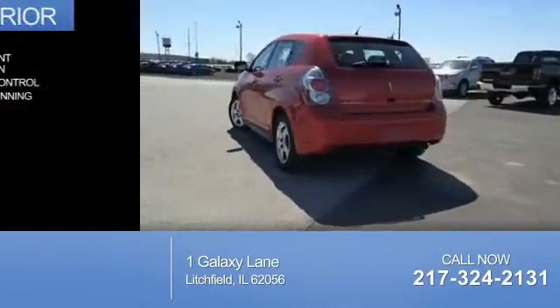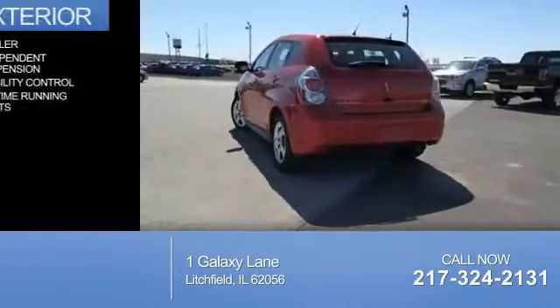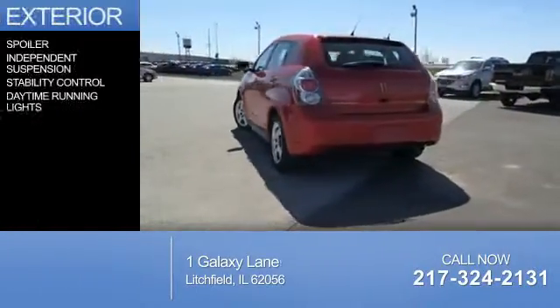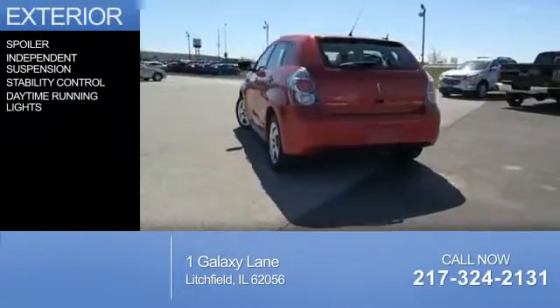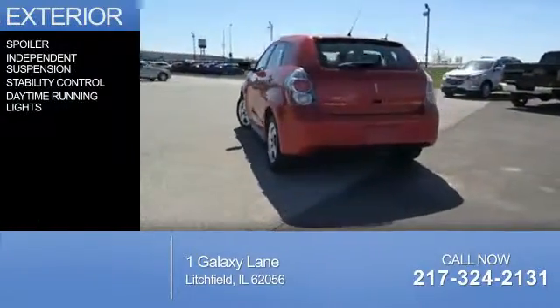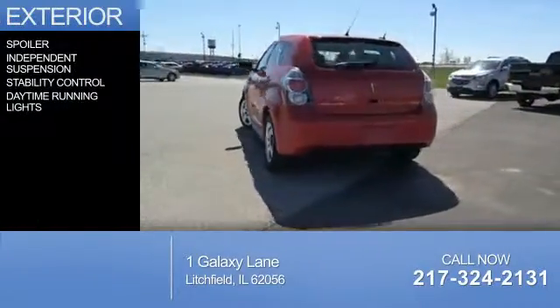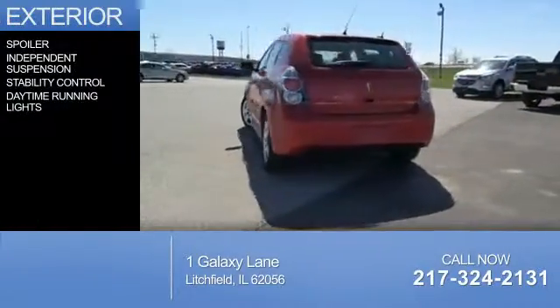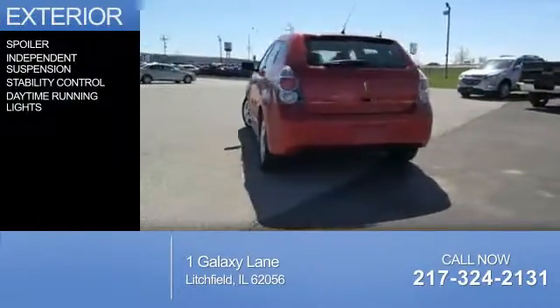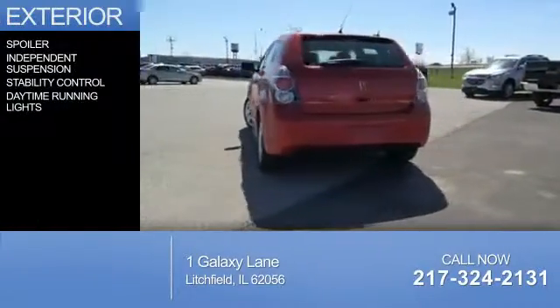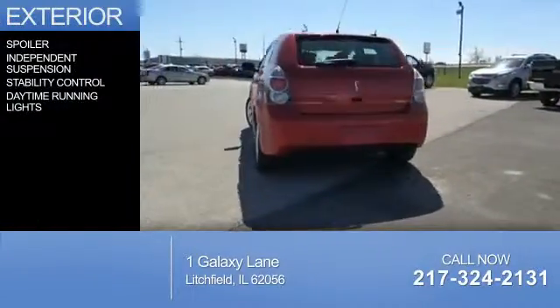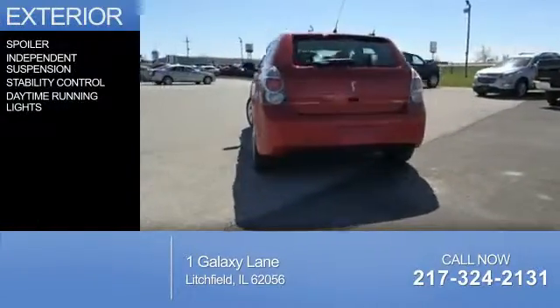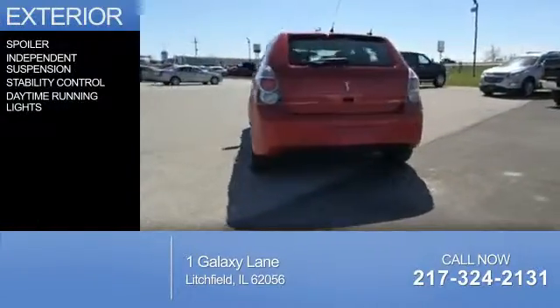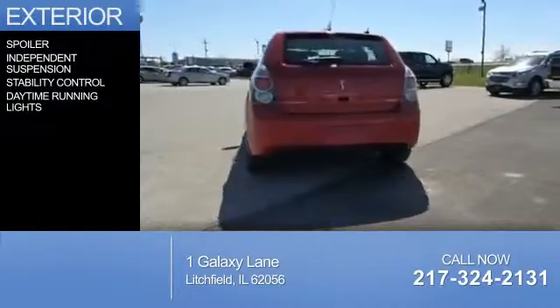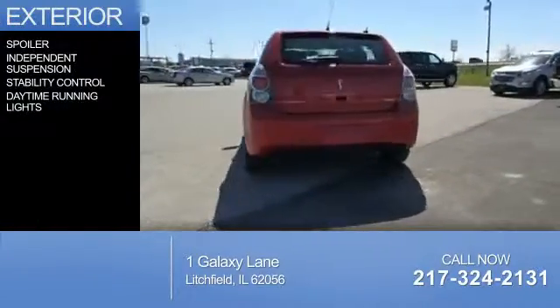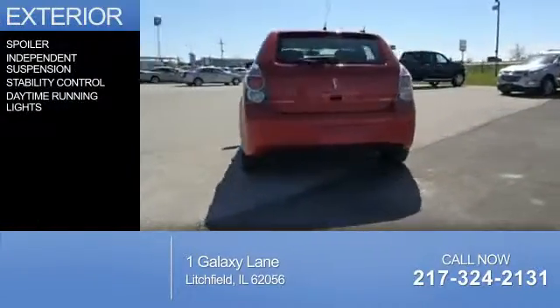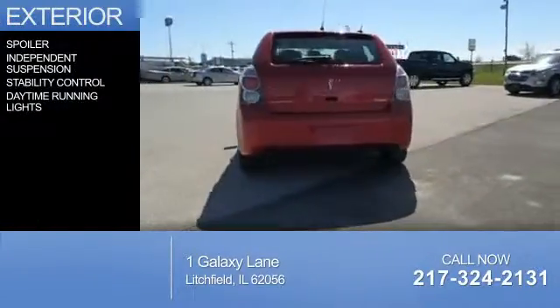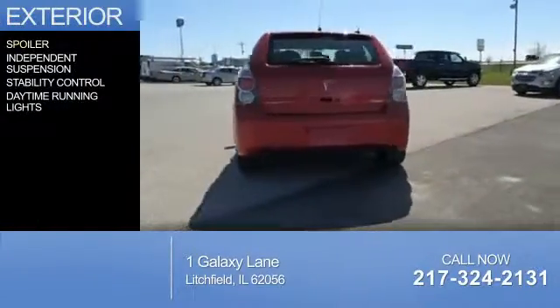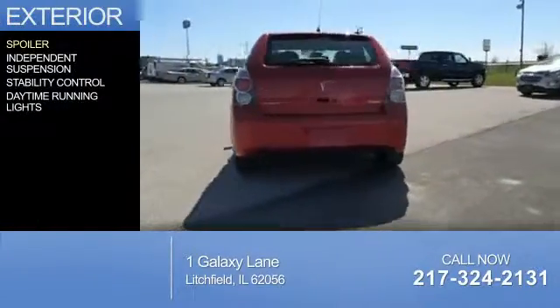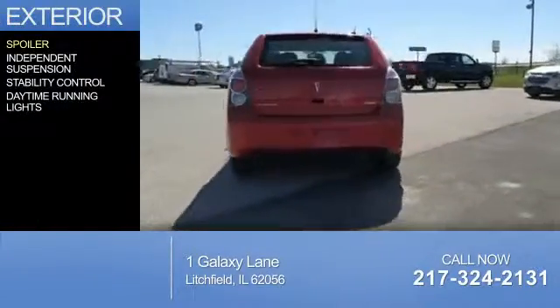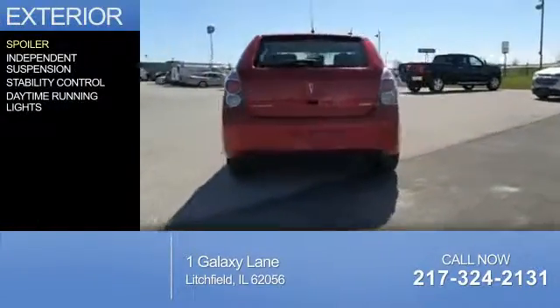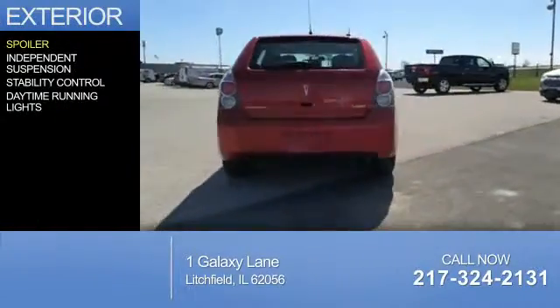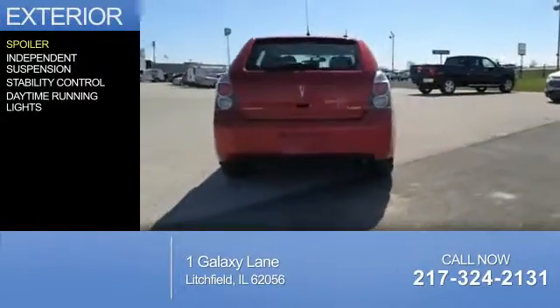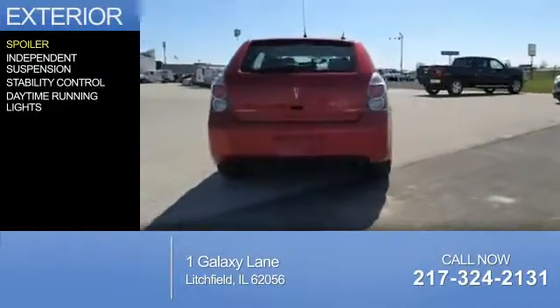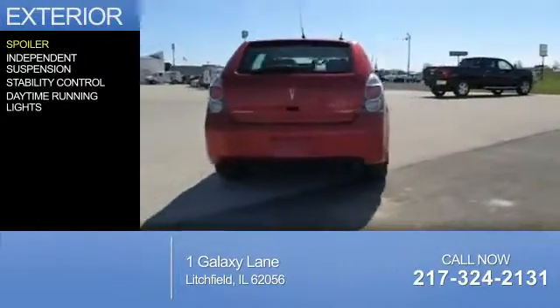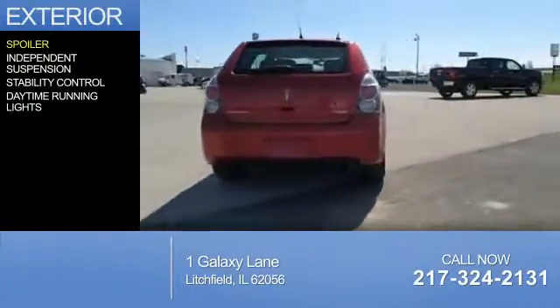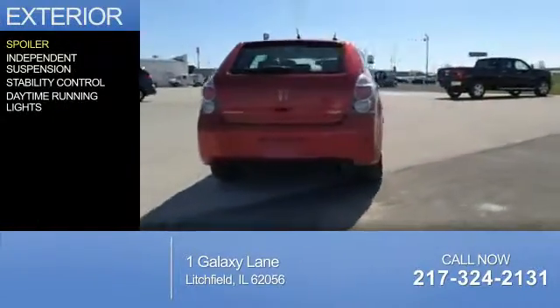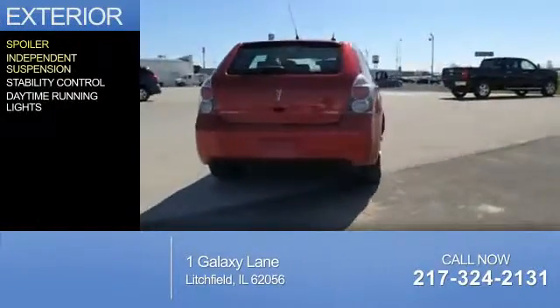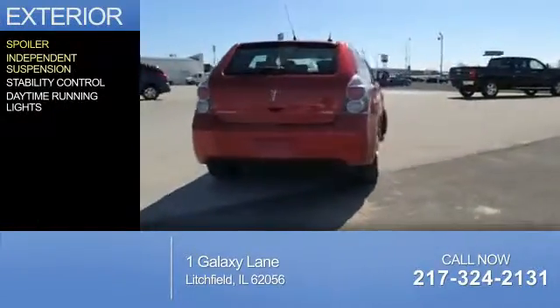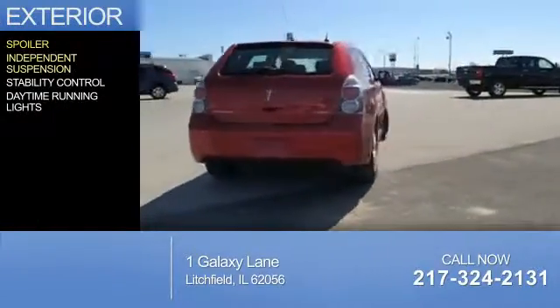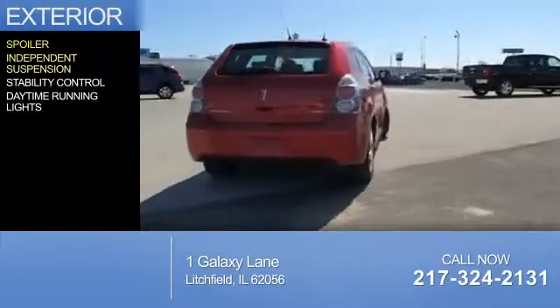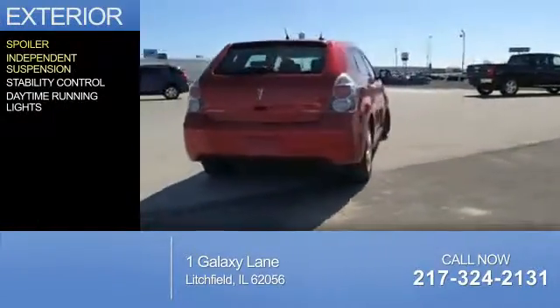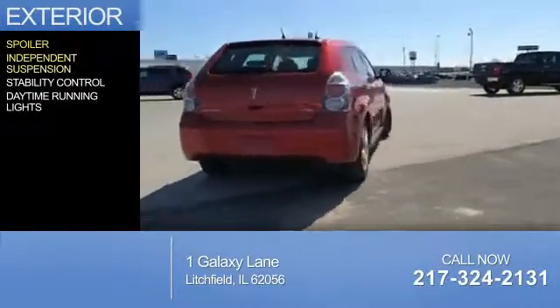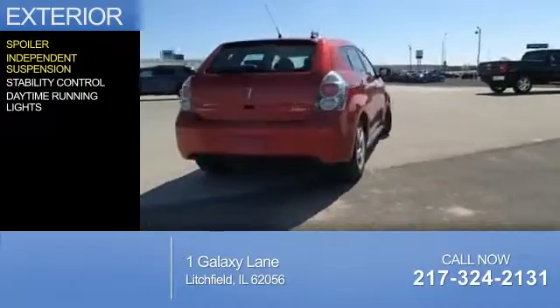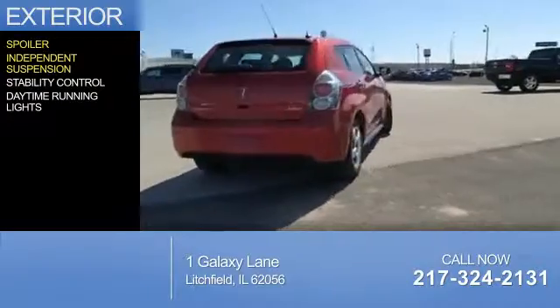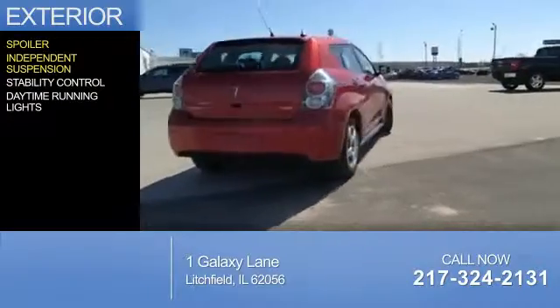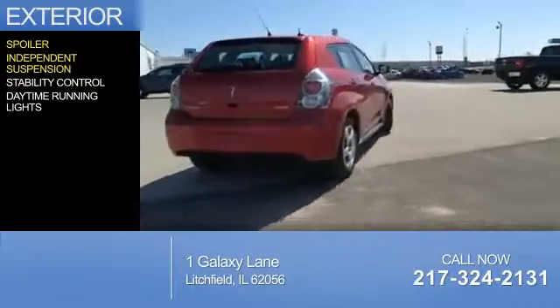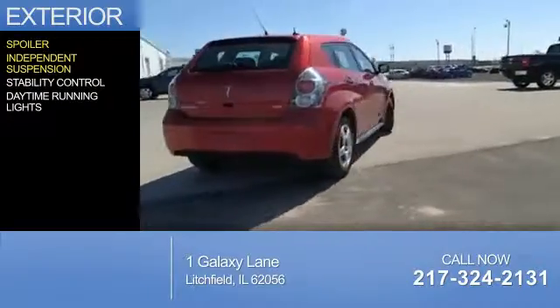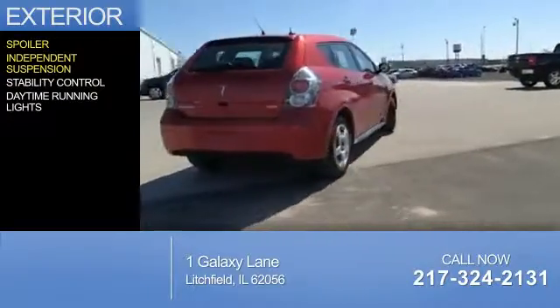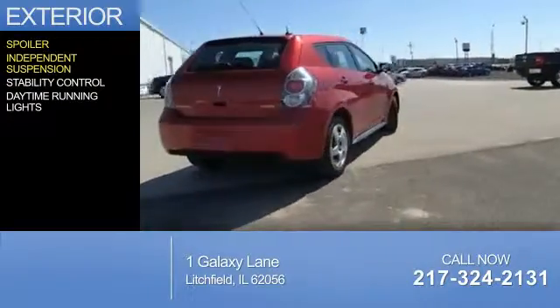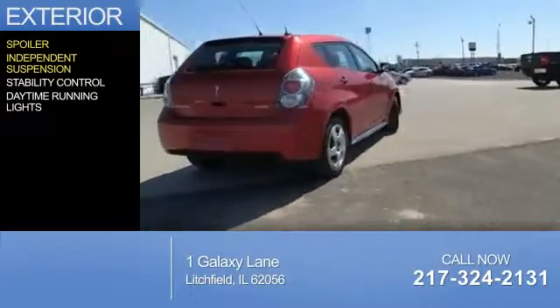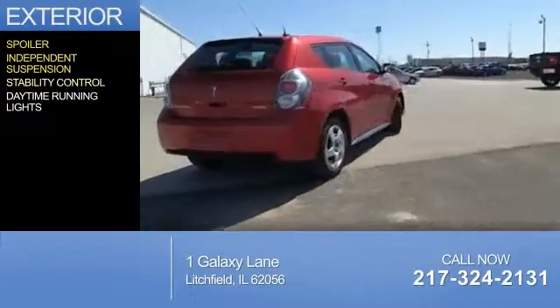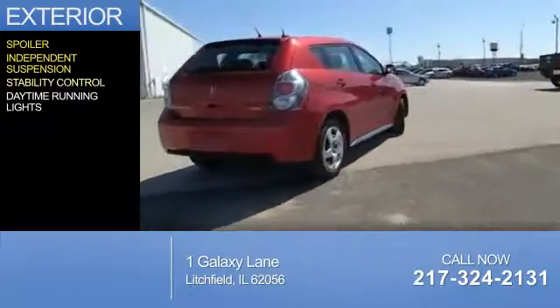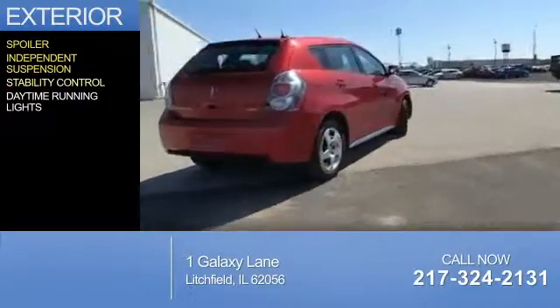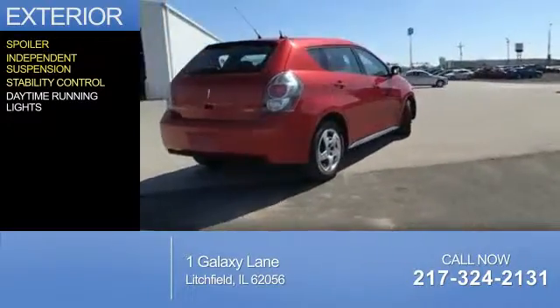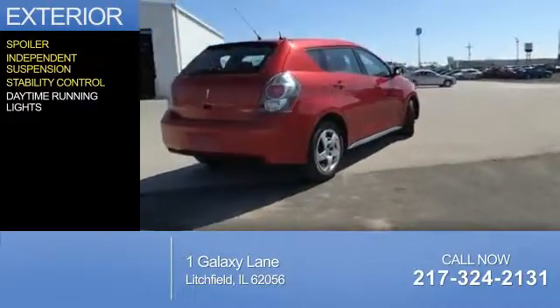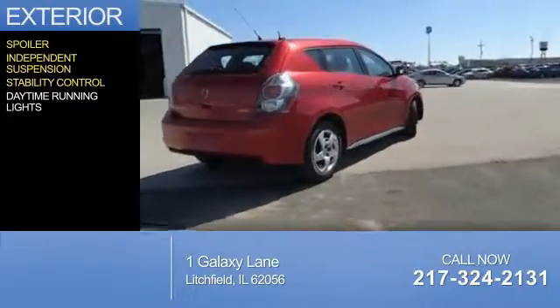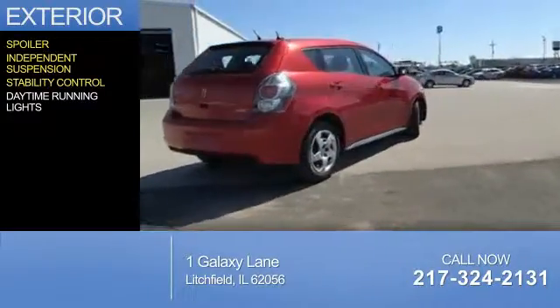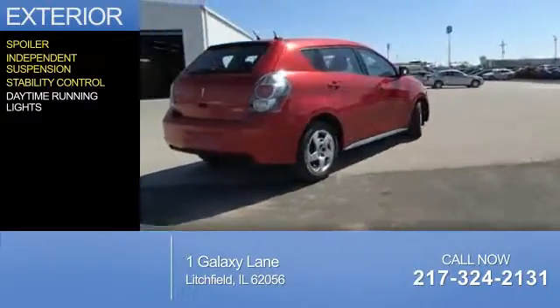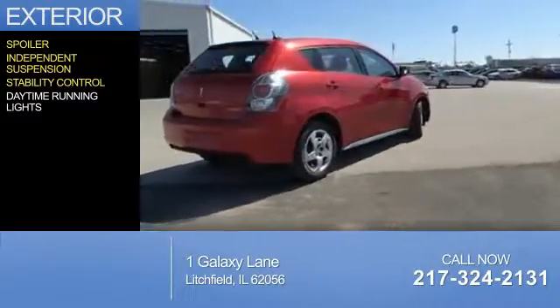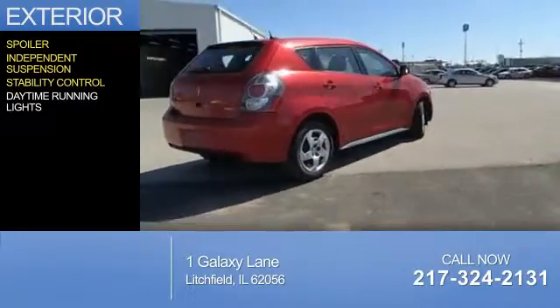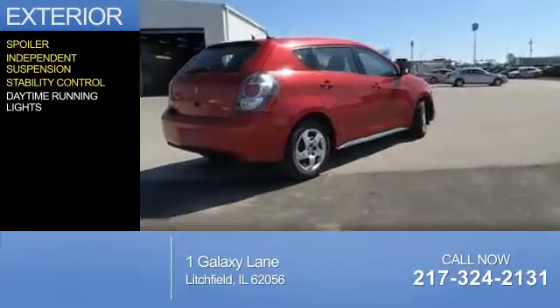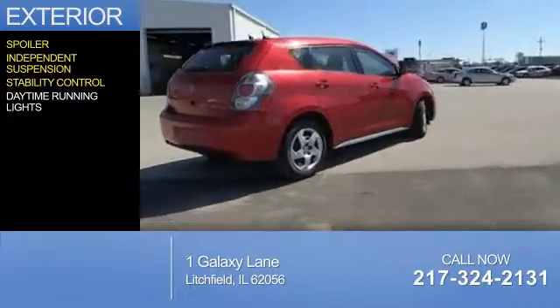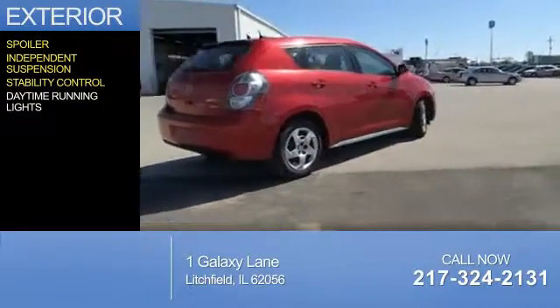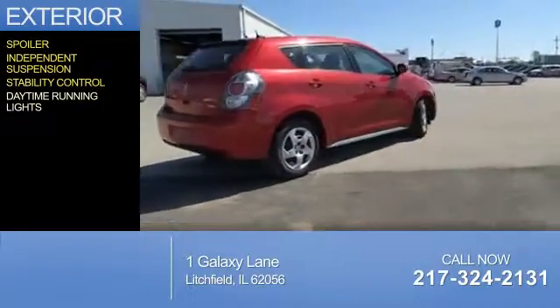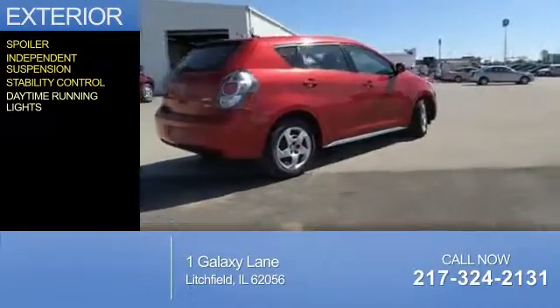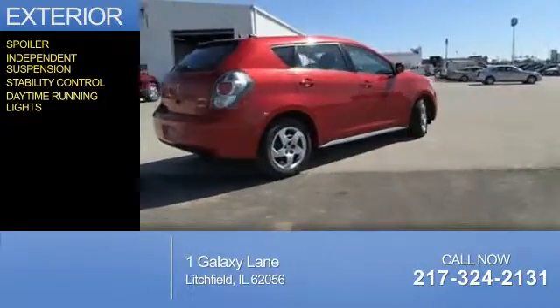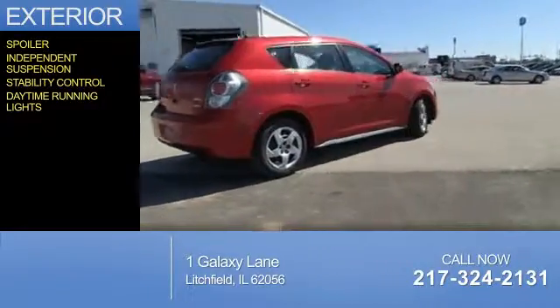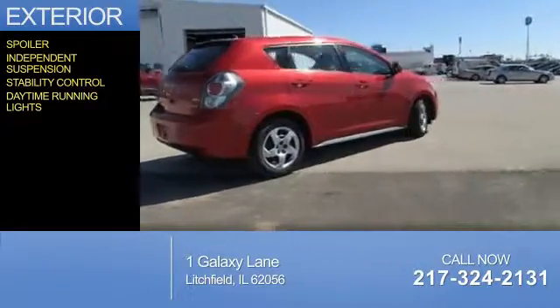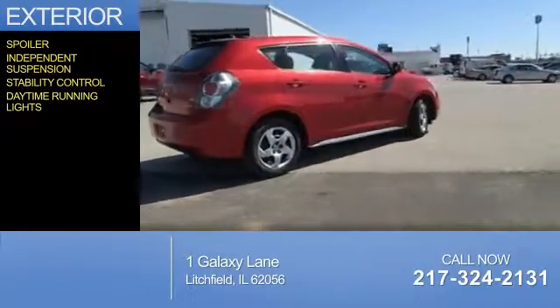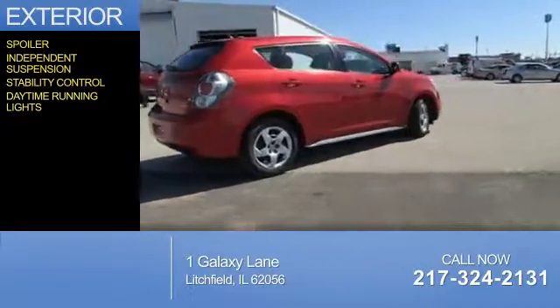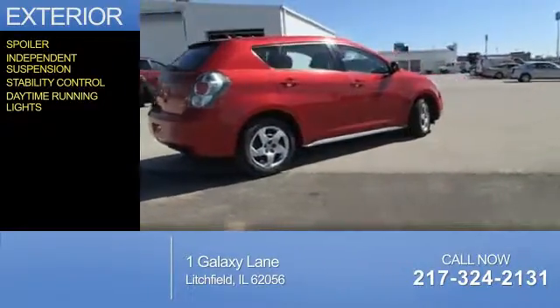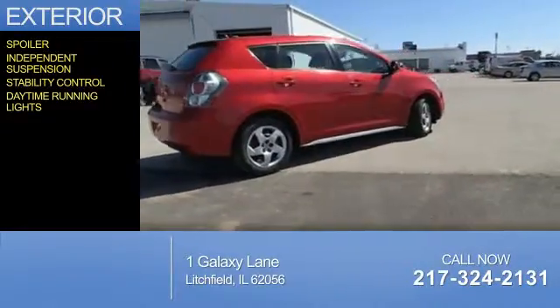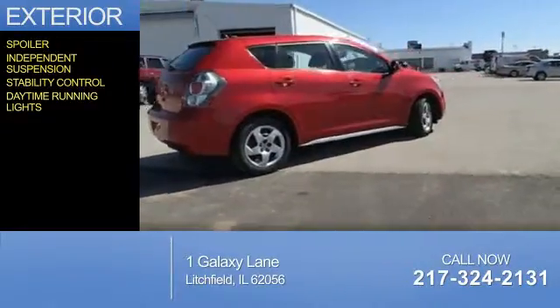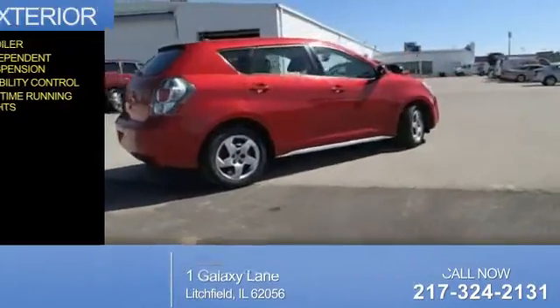The features include a spoiler, independent suspension, stability control, and daytime running lights.